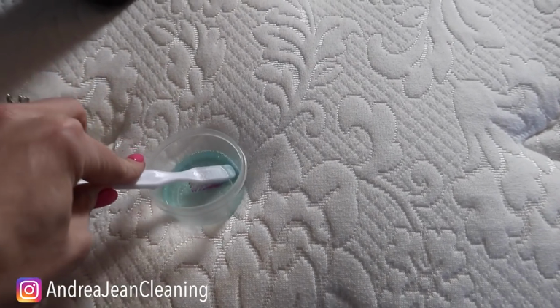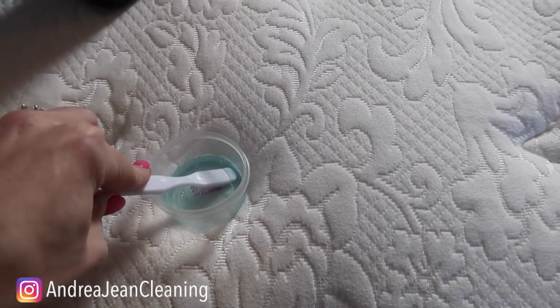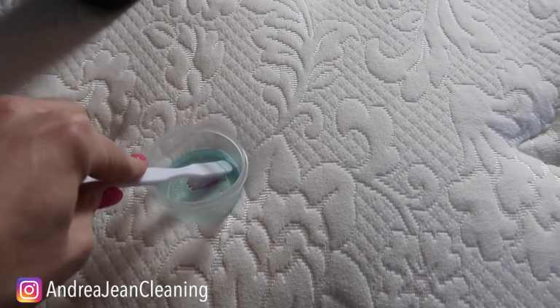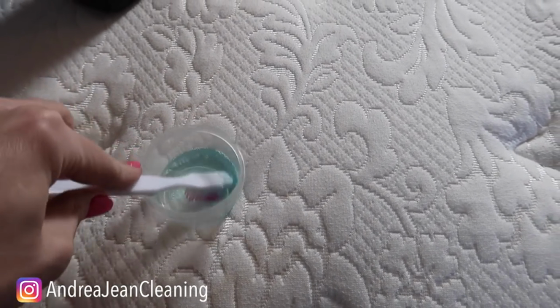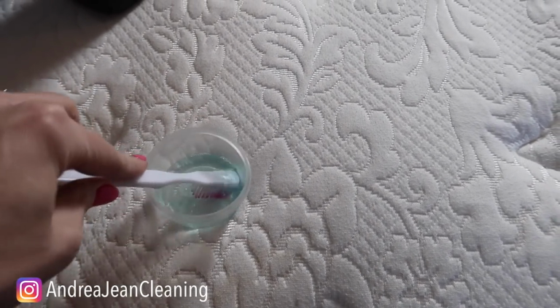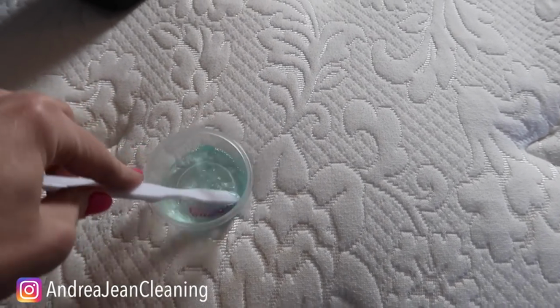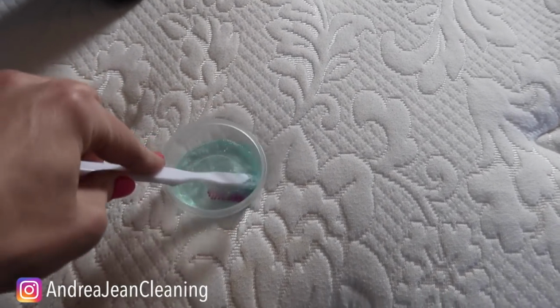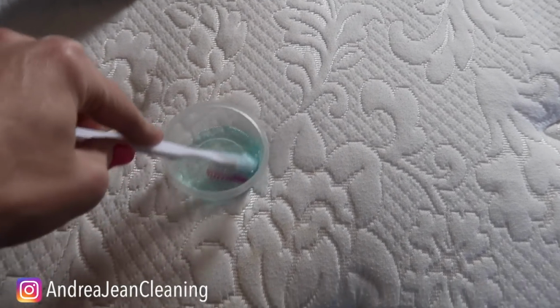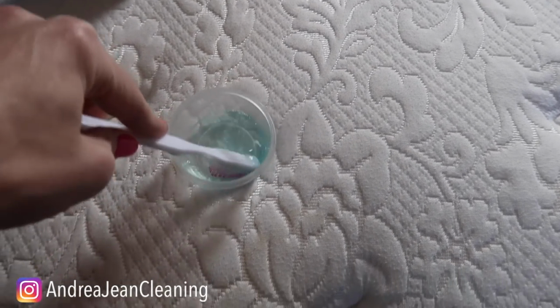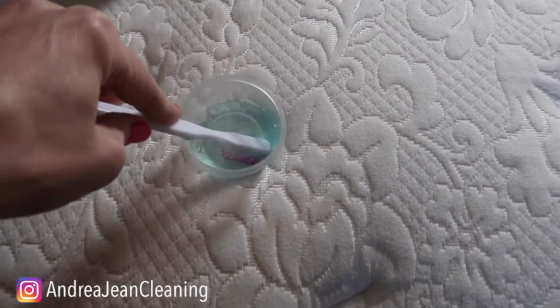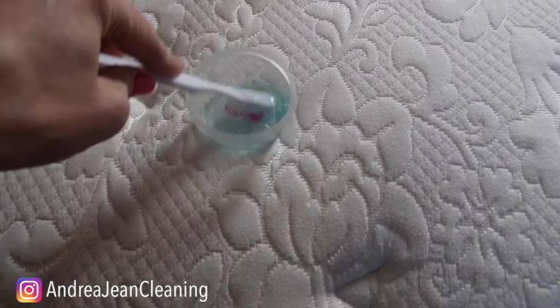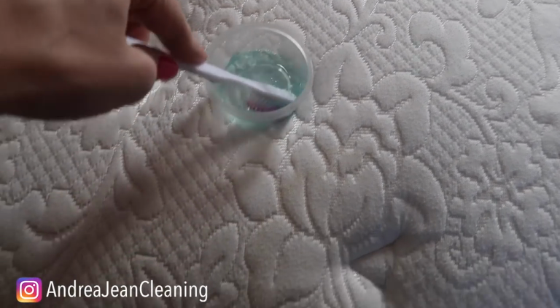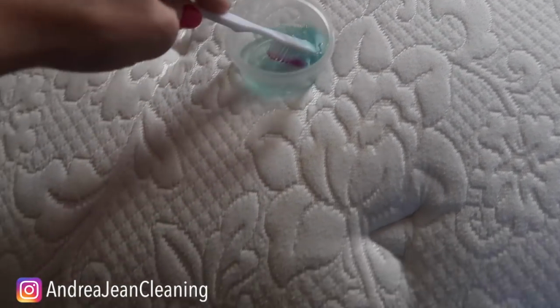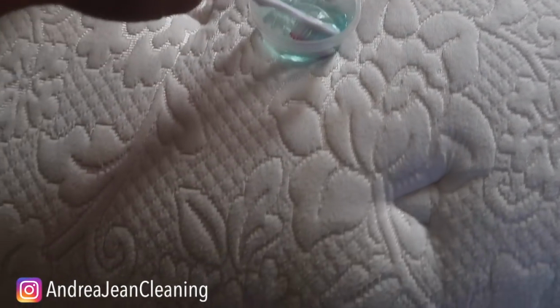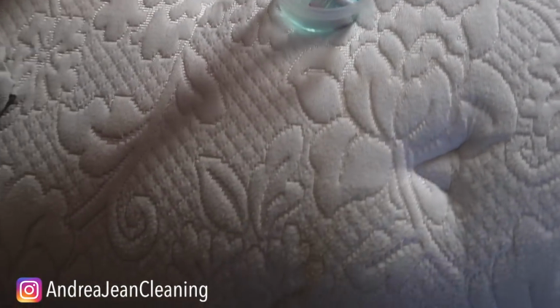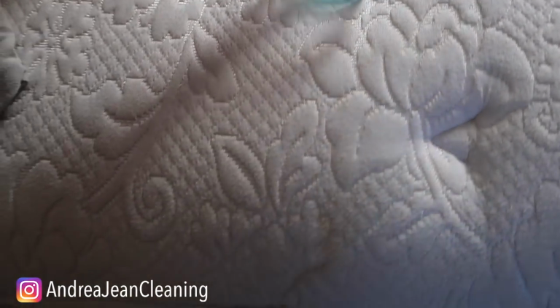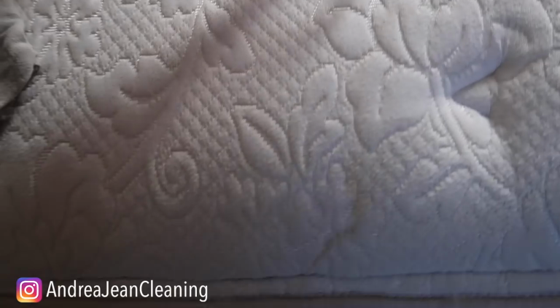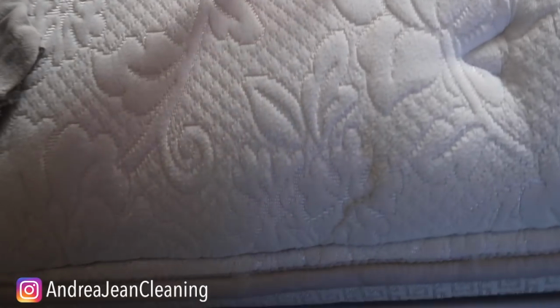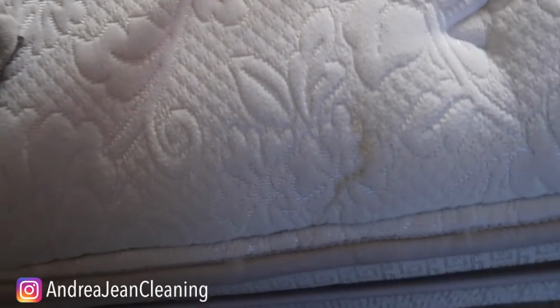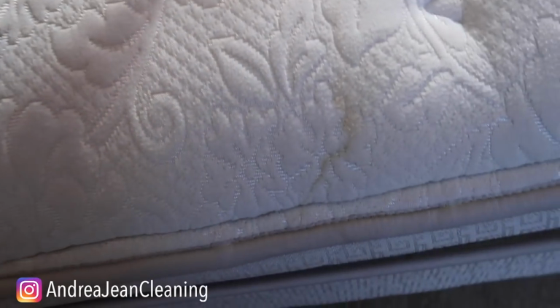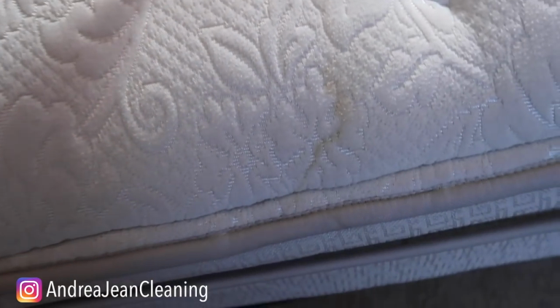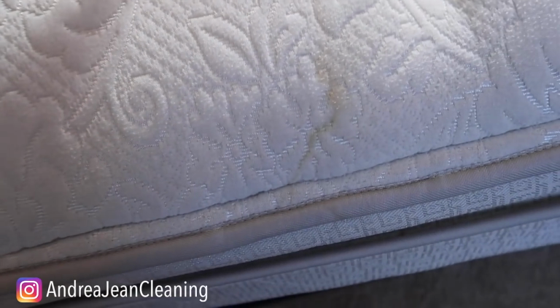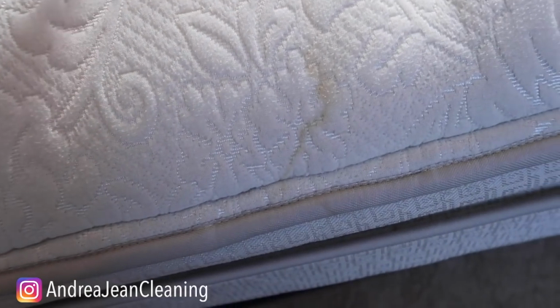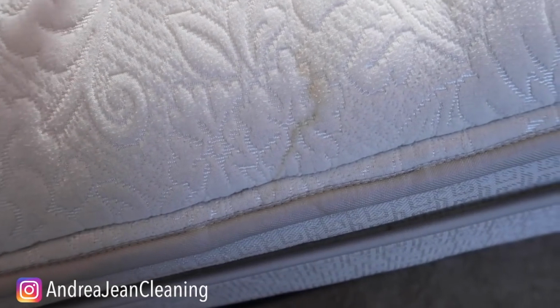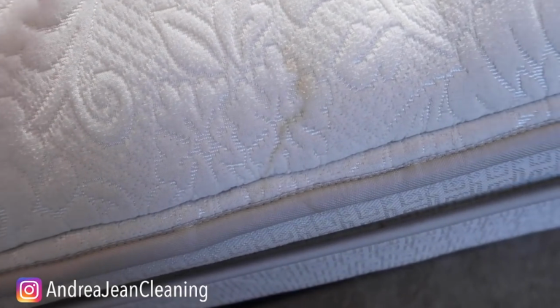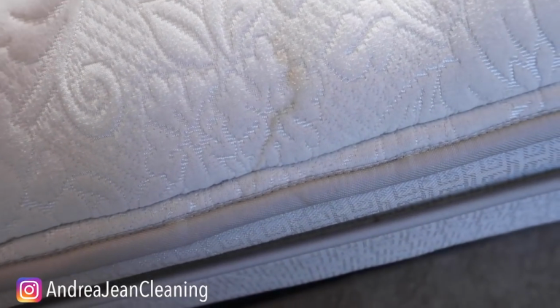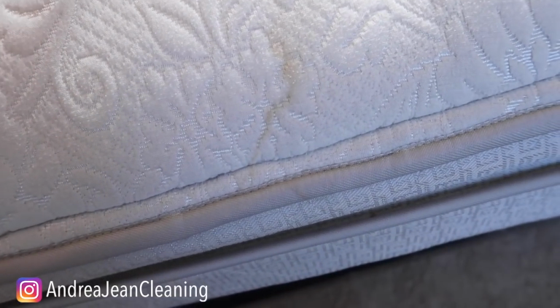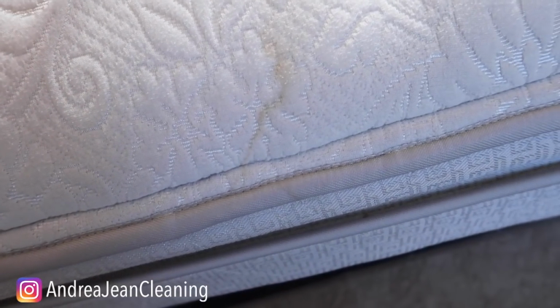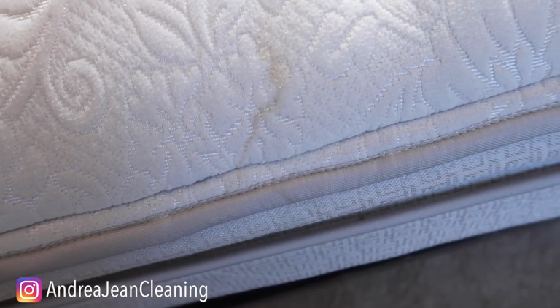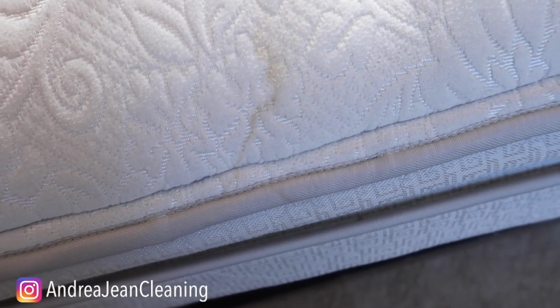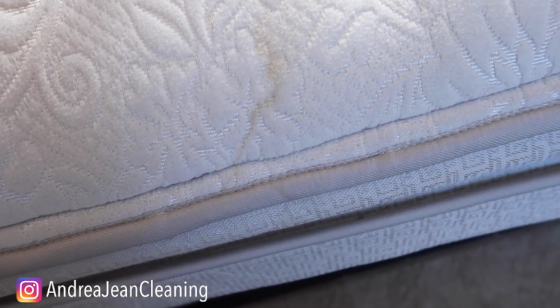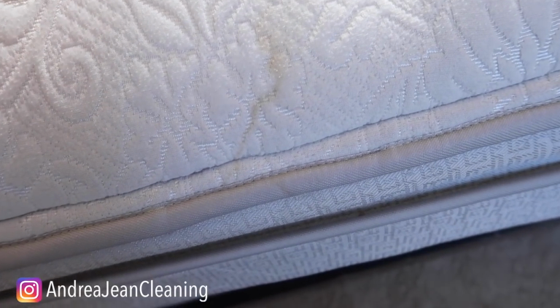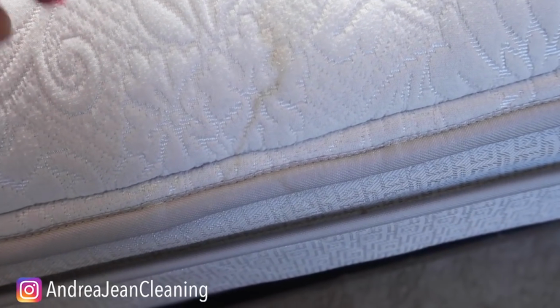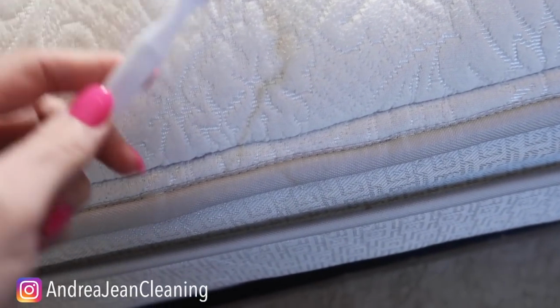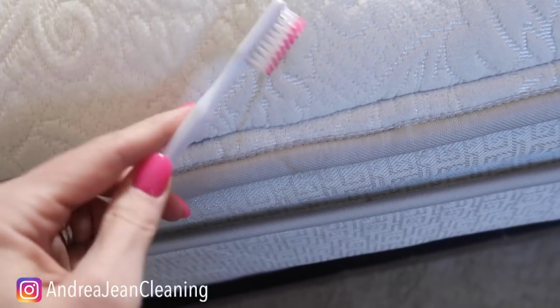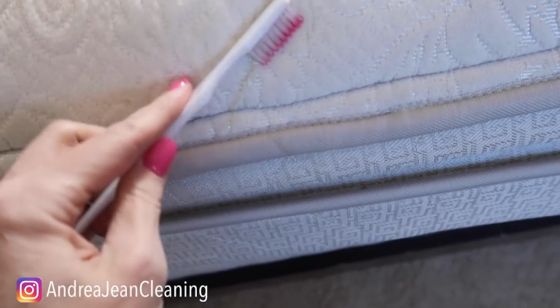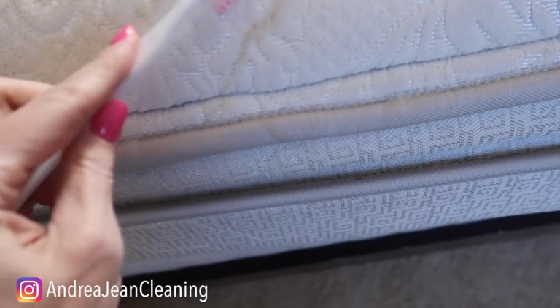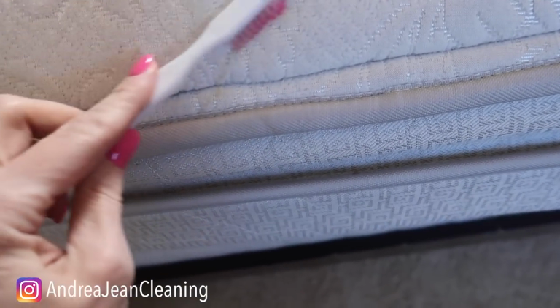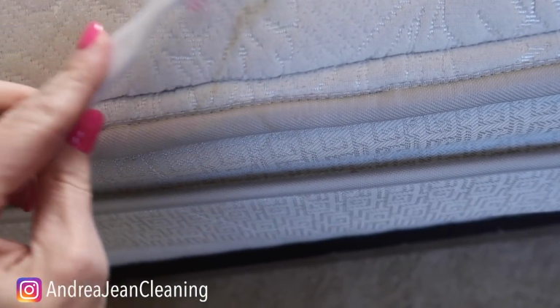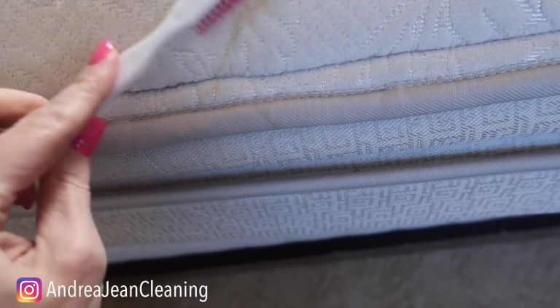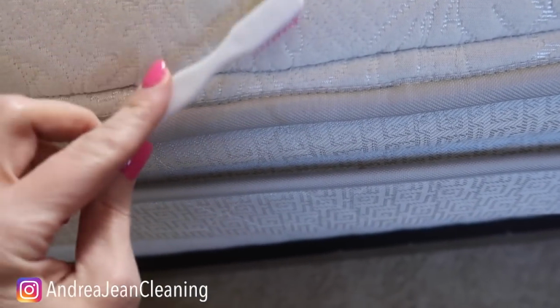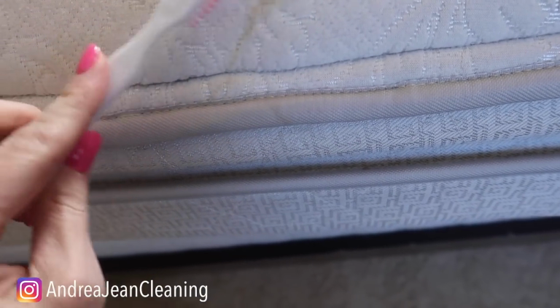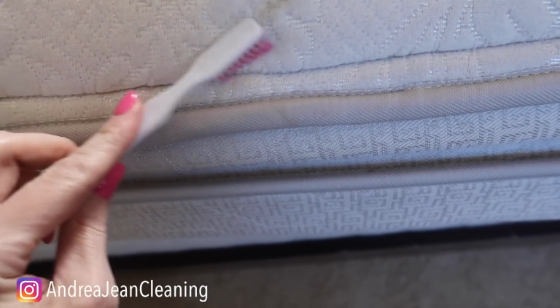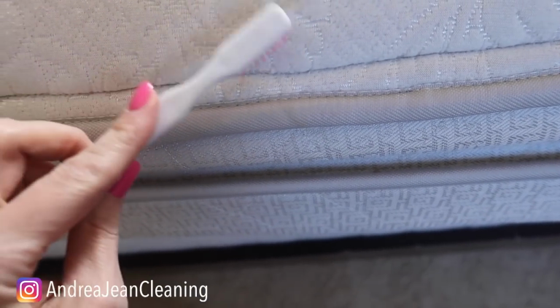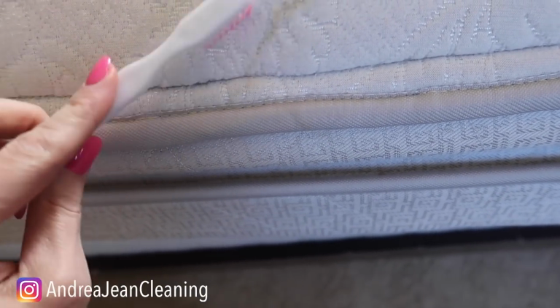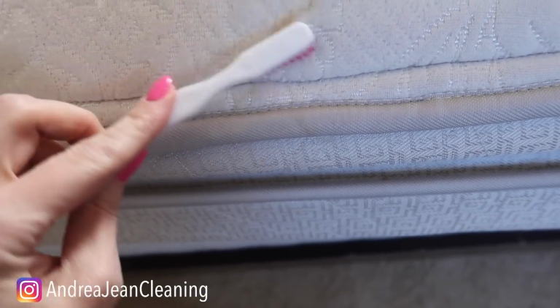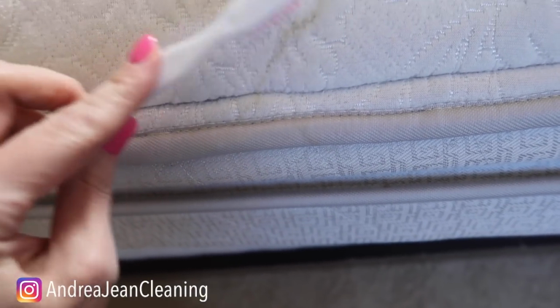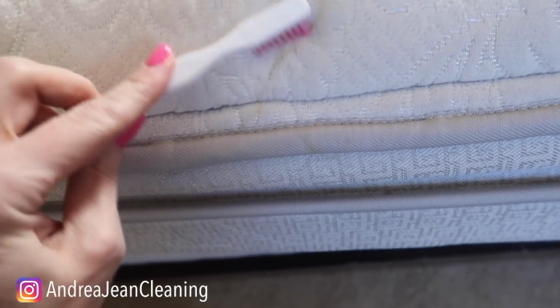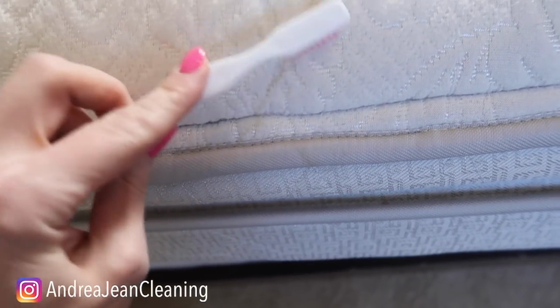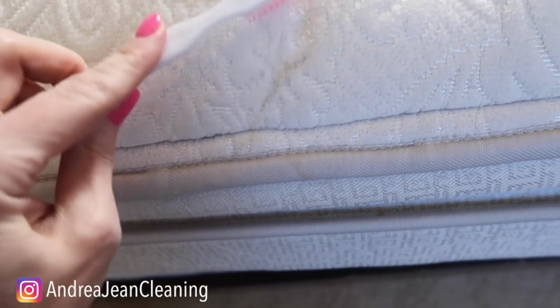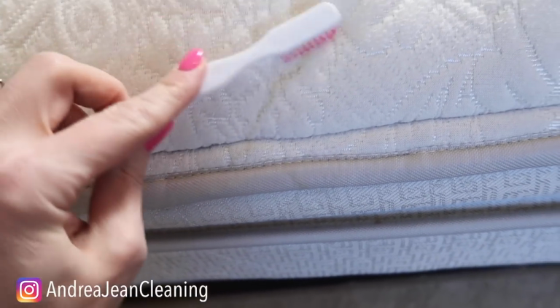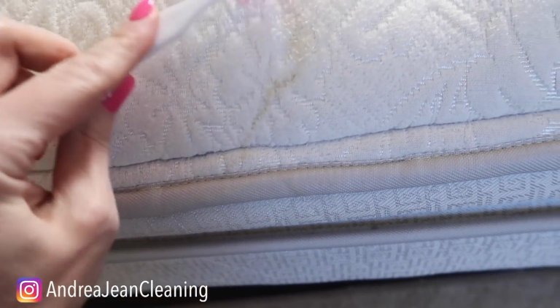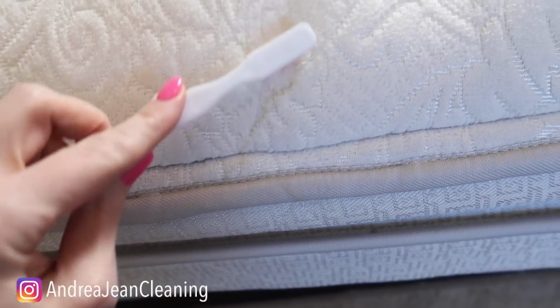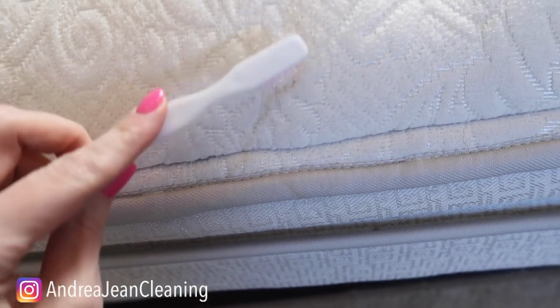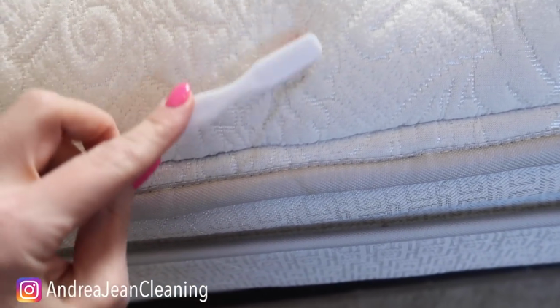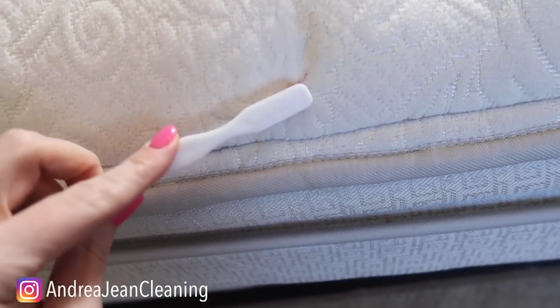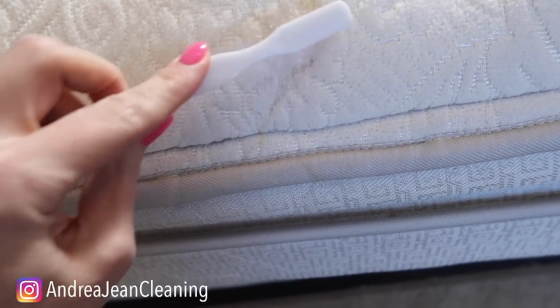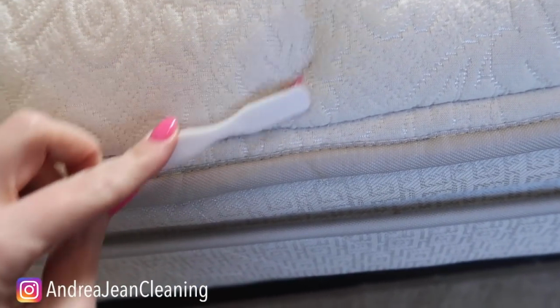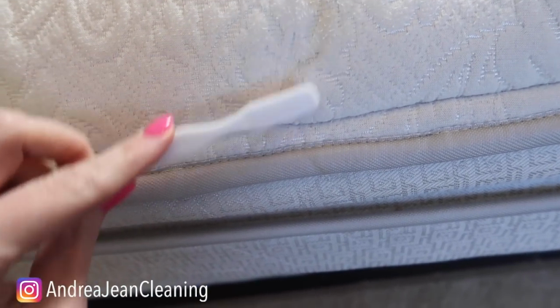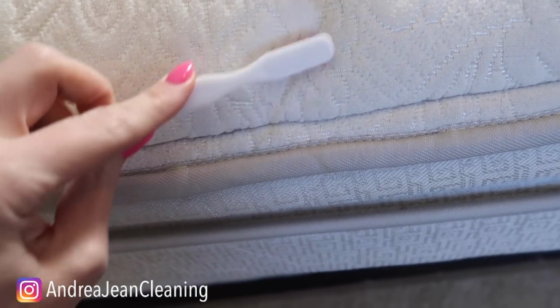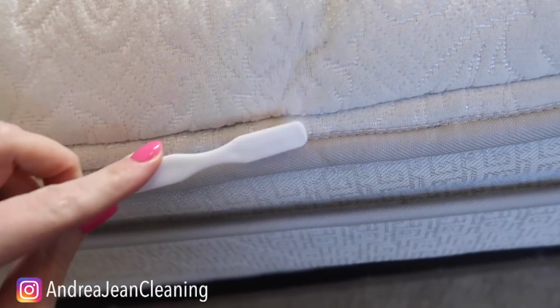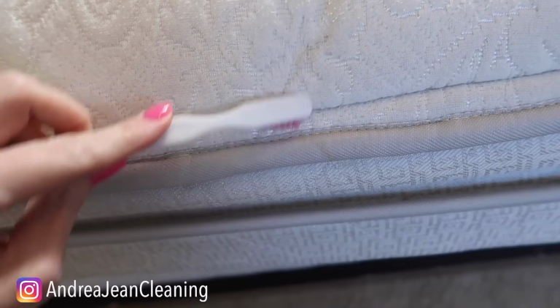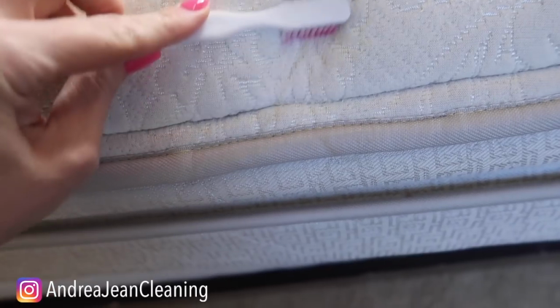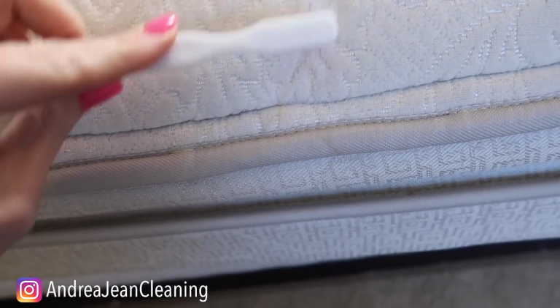Hopefully this red doesn't bleed. Okay, so I'm going to go in here and just use my toothbrush to help get it on the fabric.